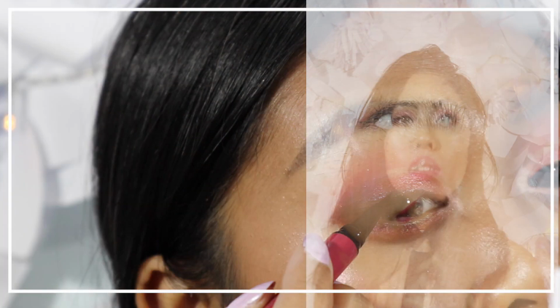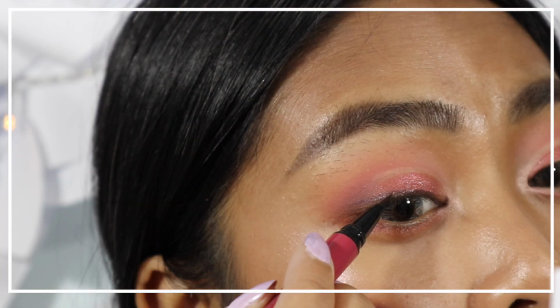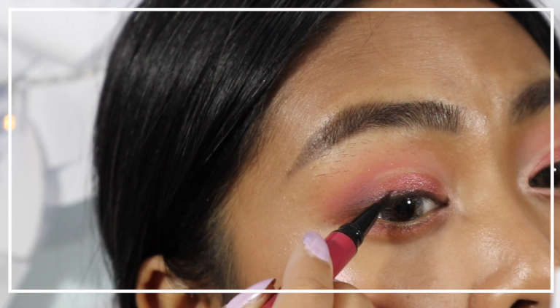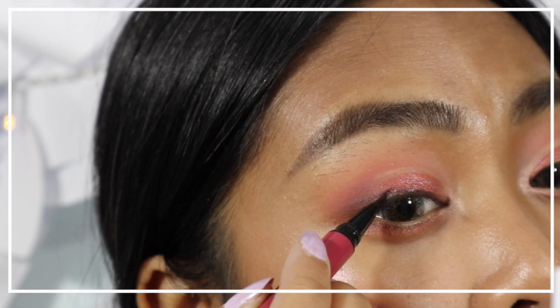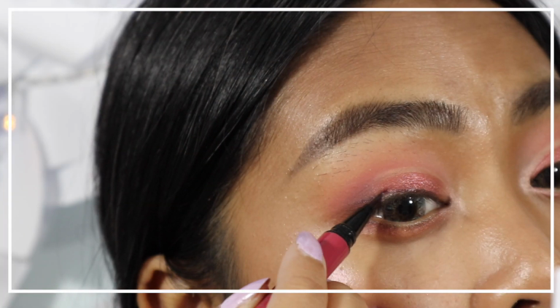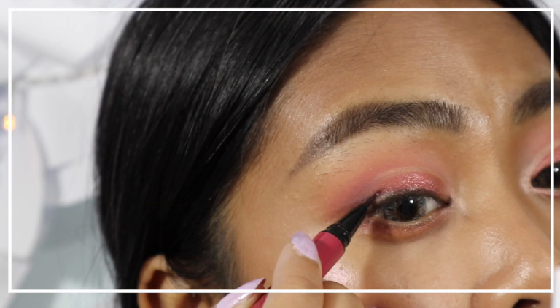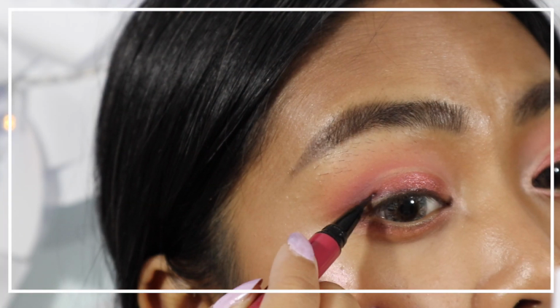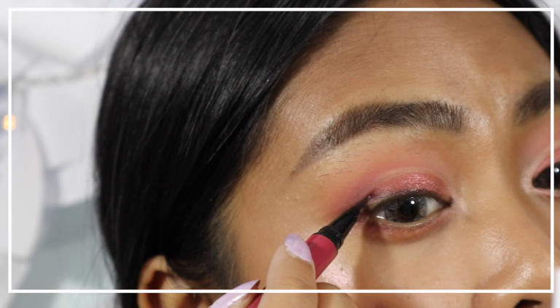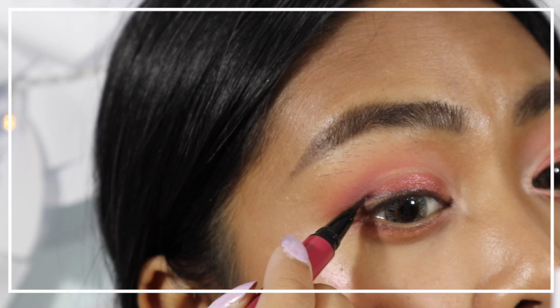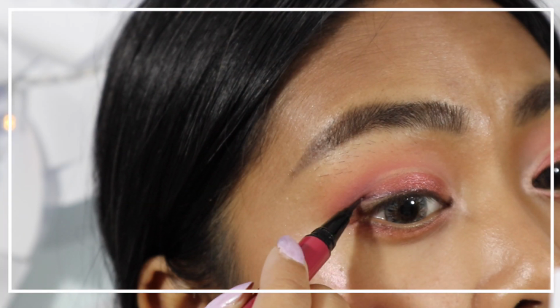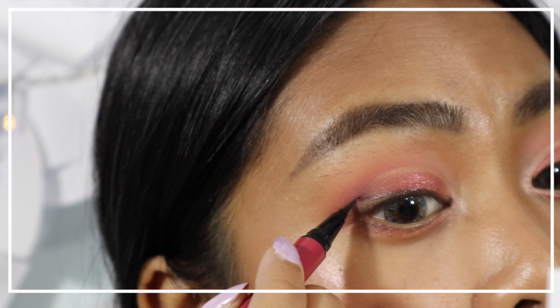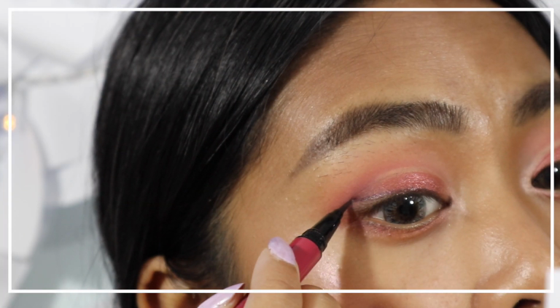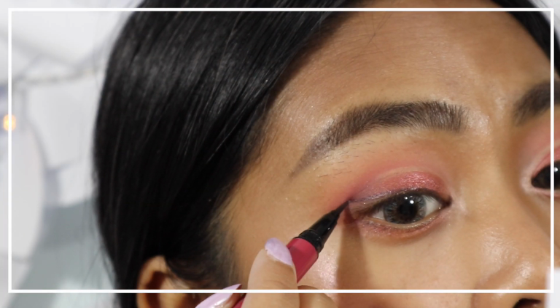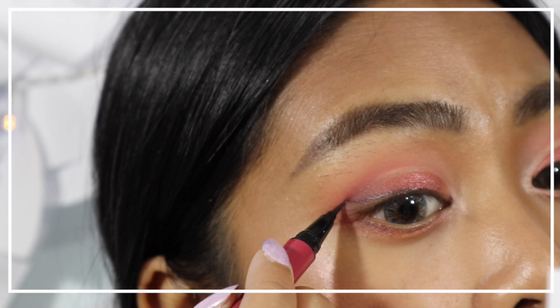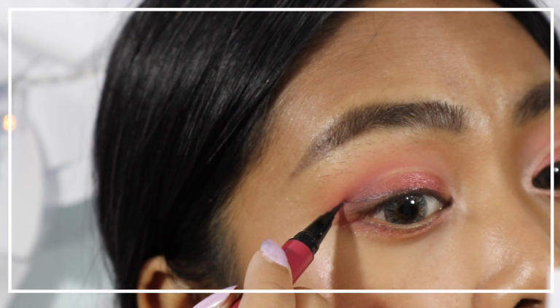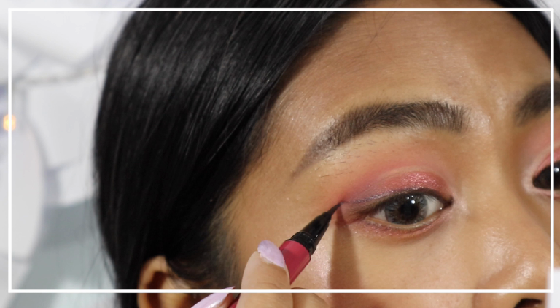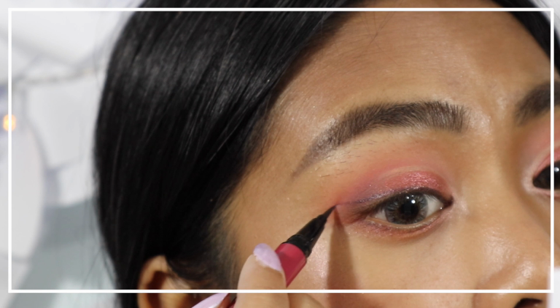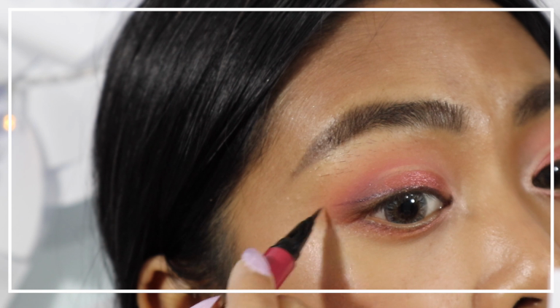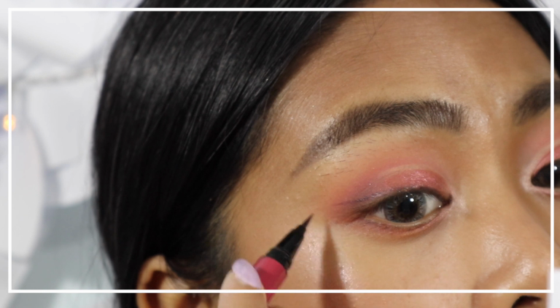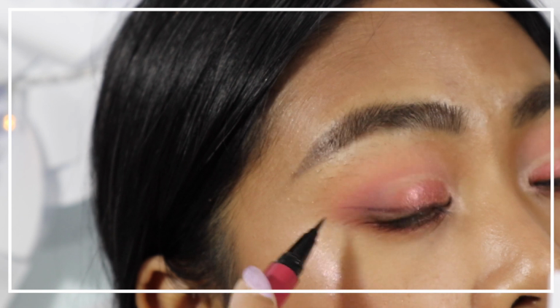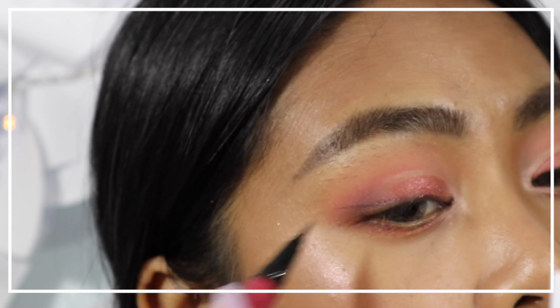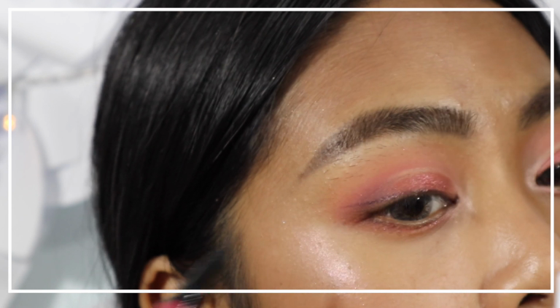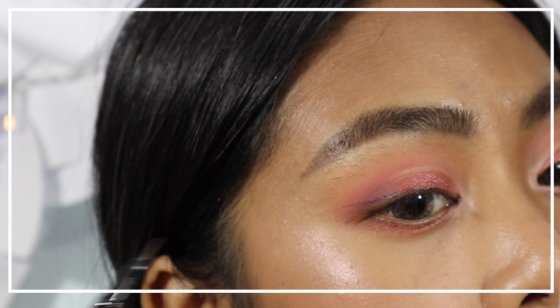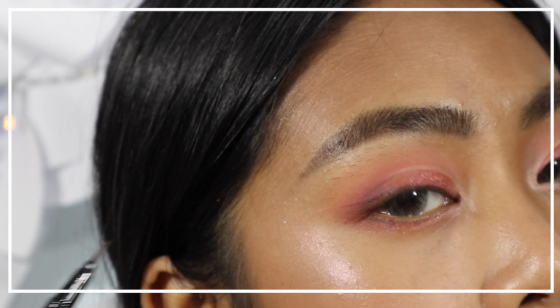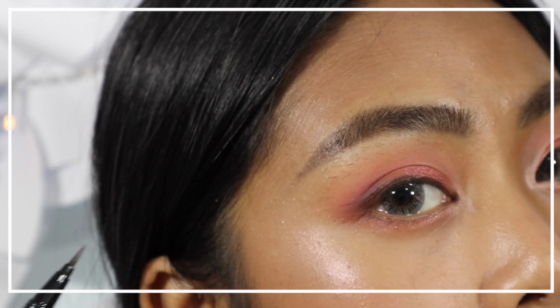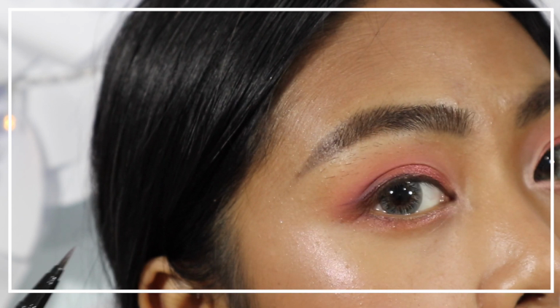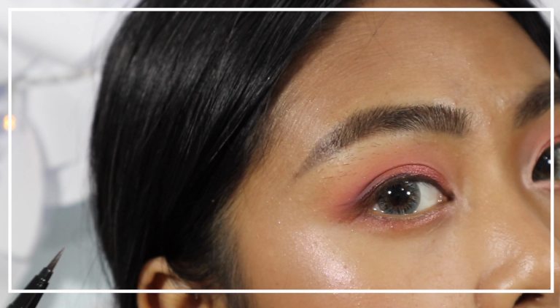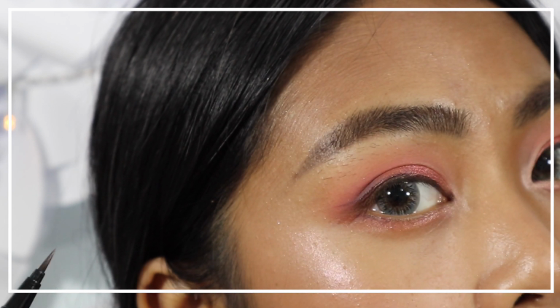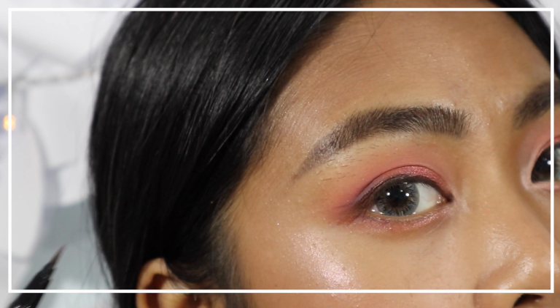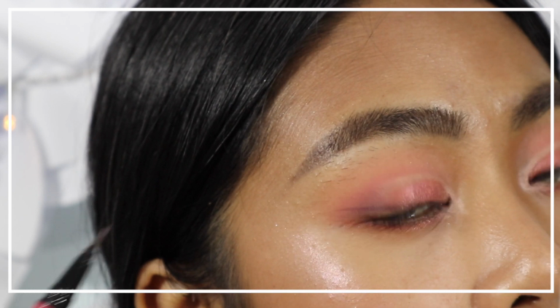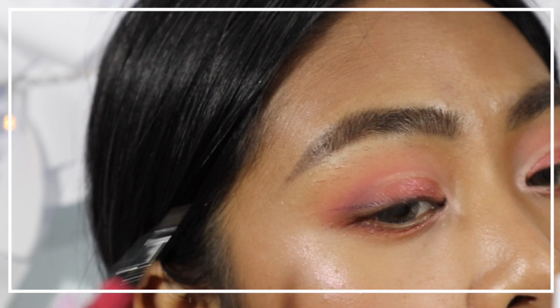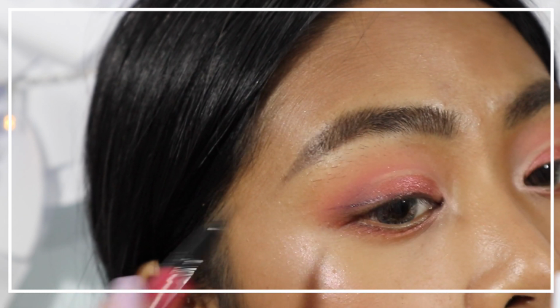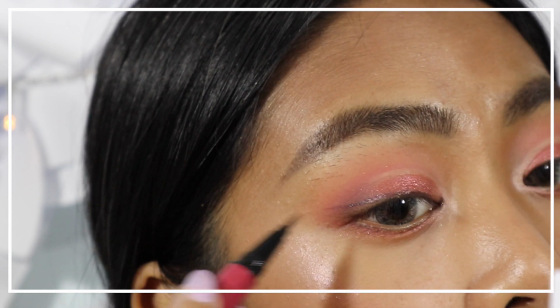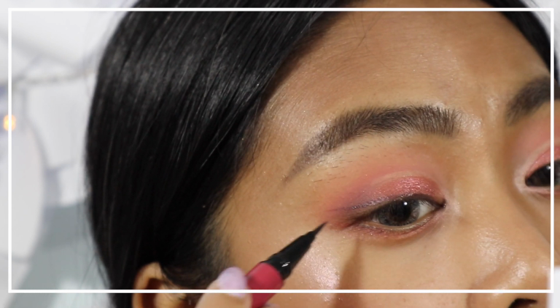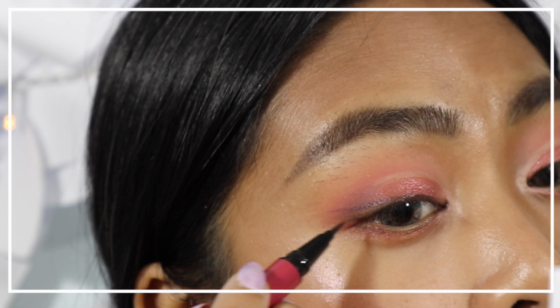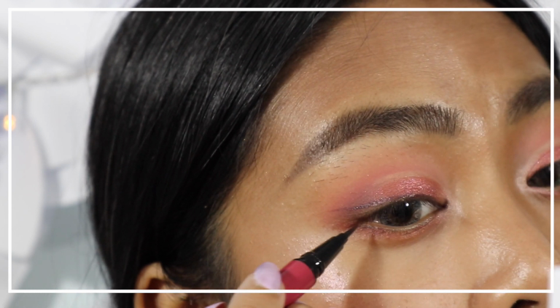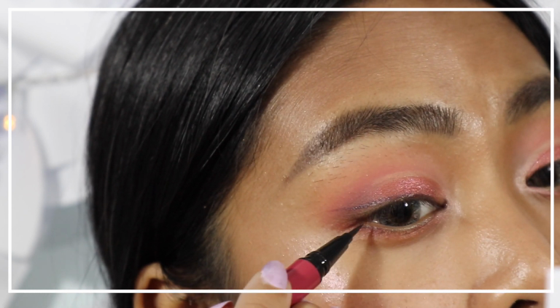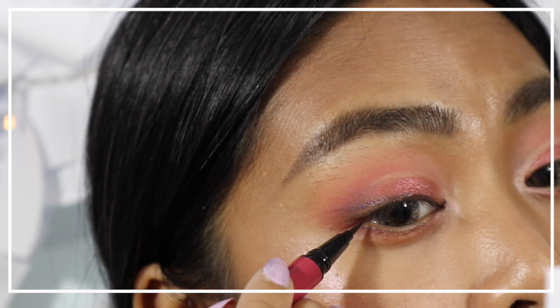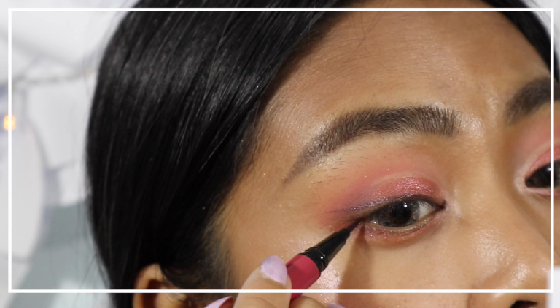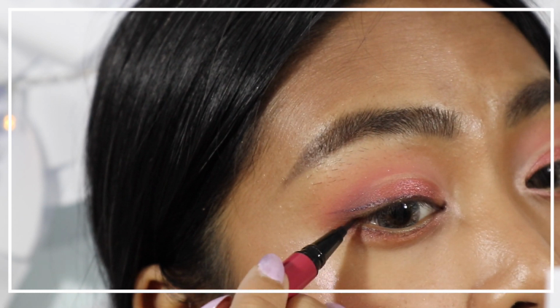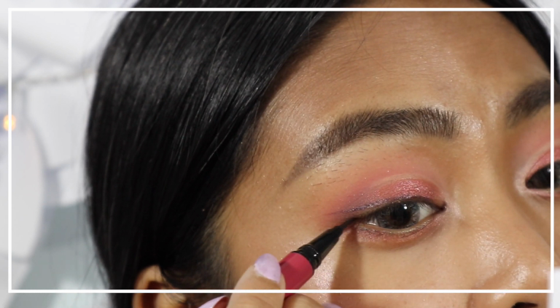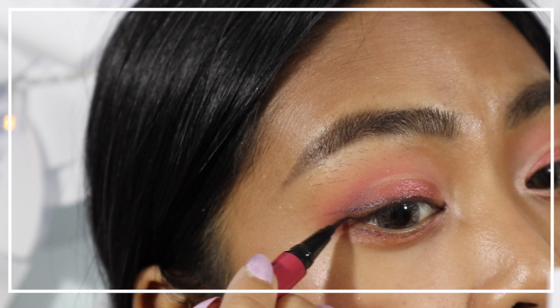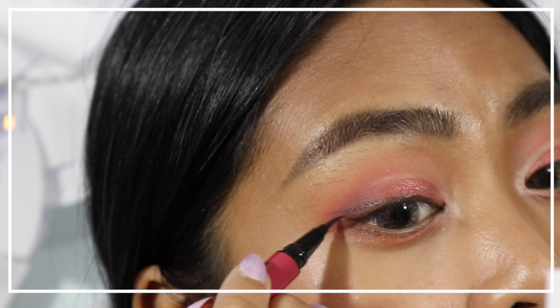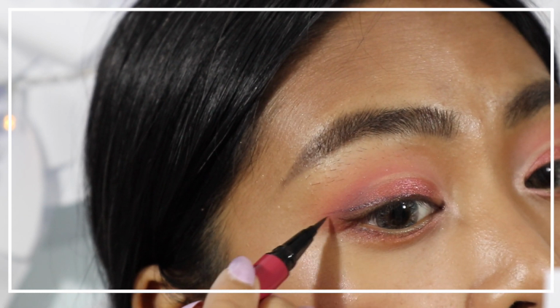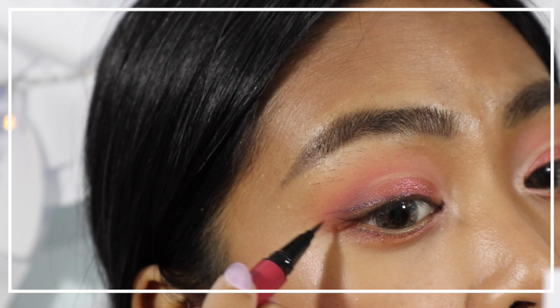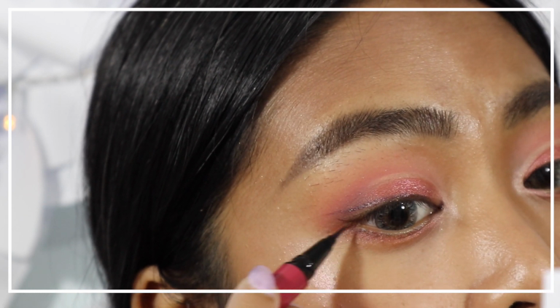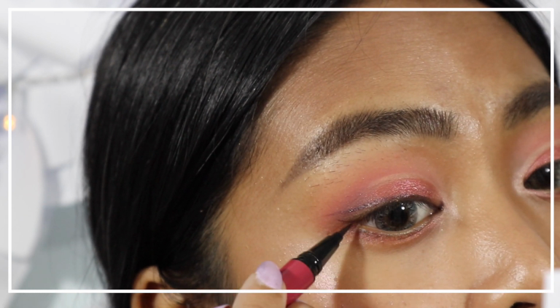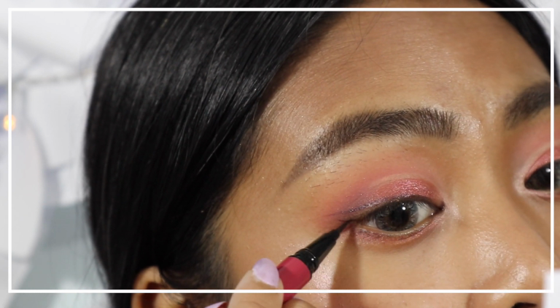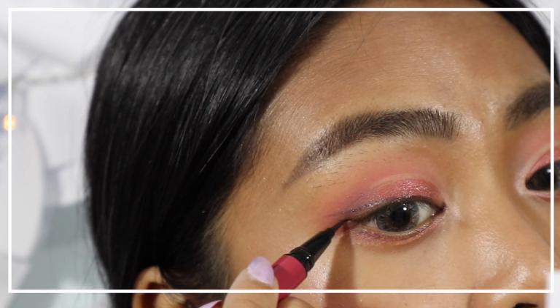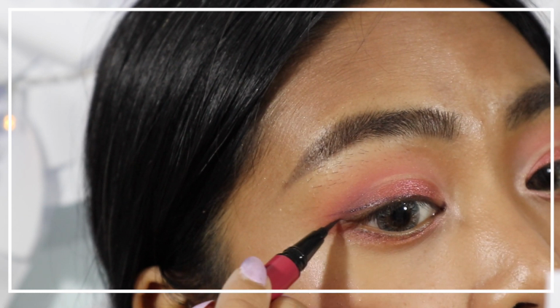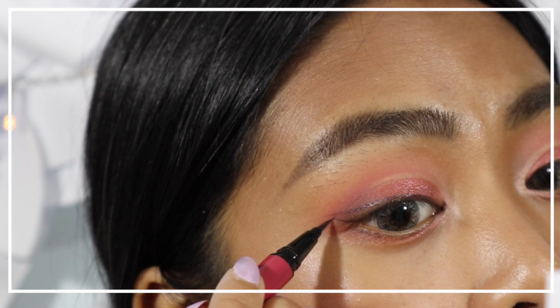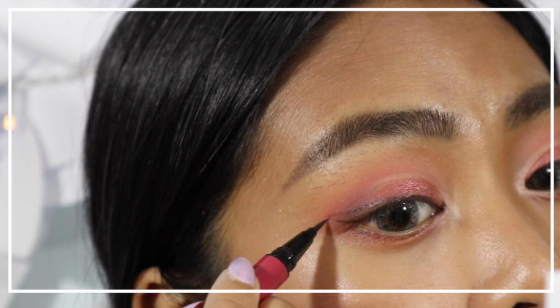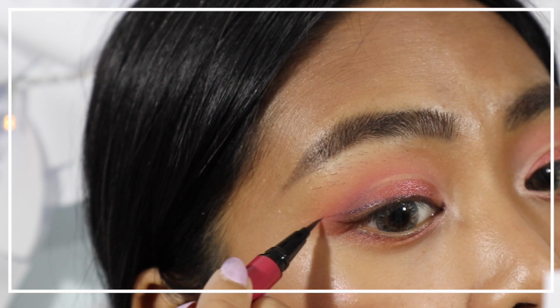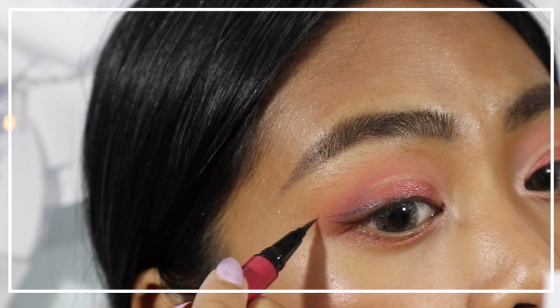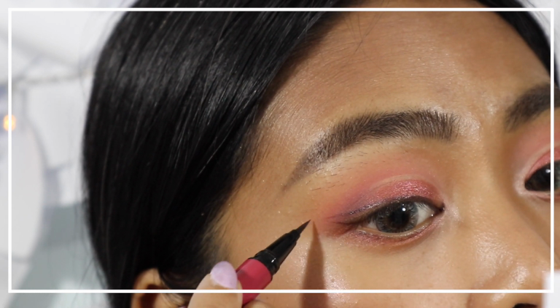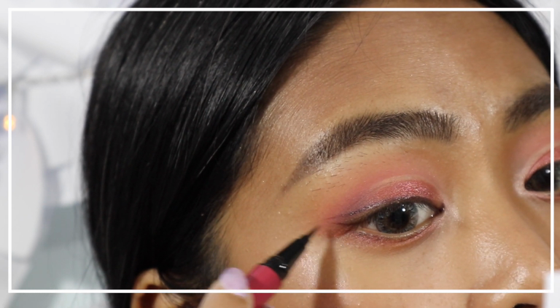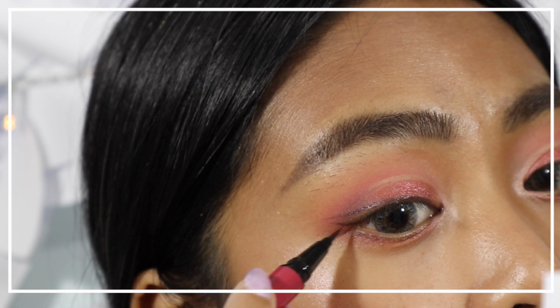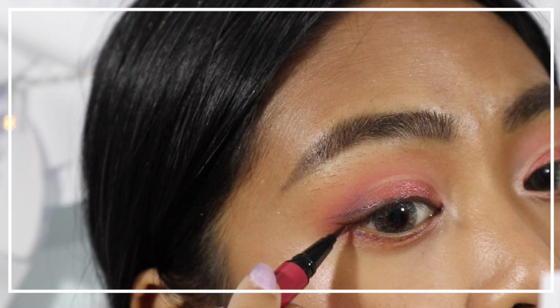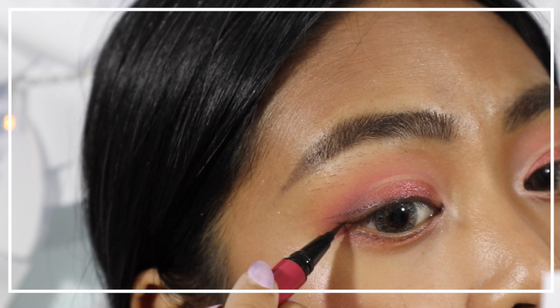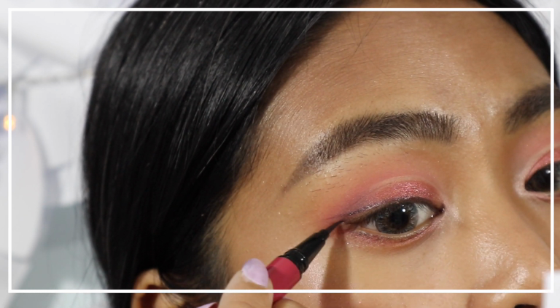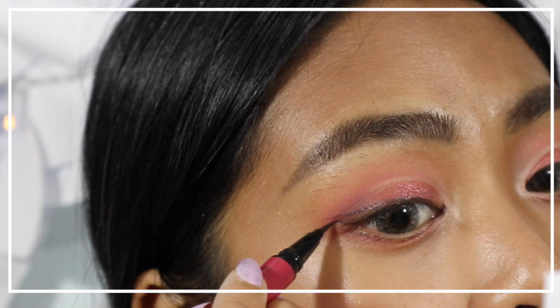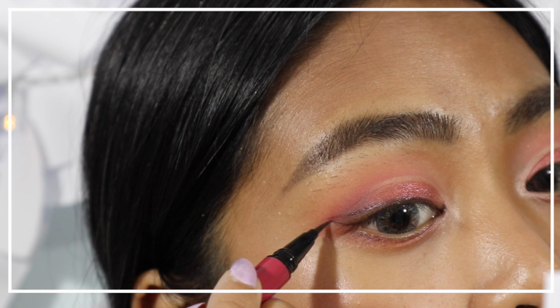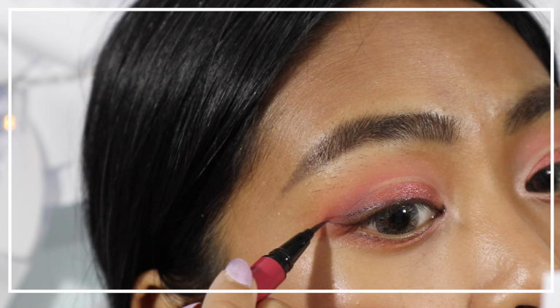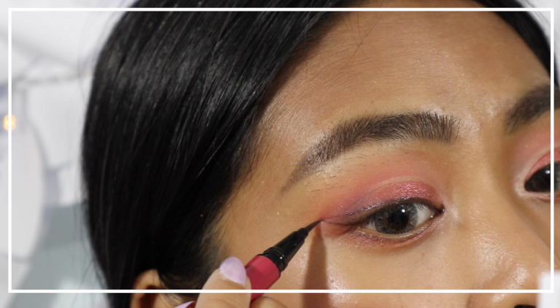Next, use a burgundy liquid eyeliner to line the eyes and wing it out at the end.